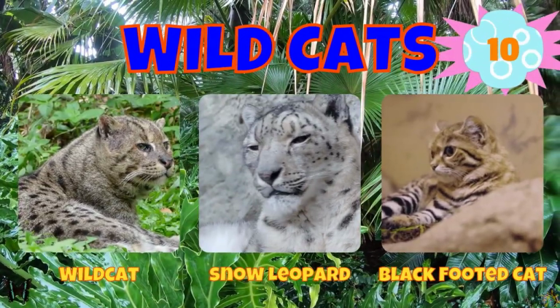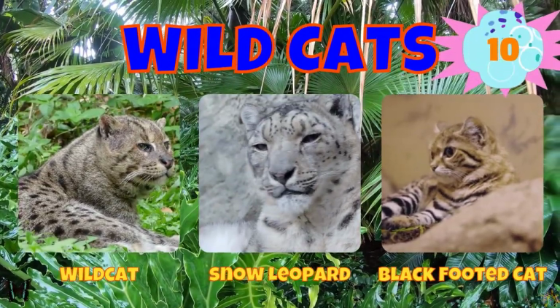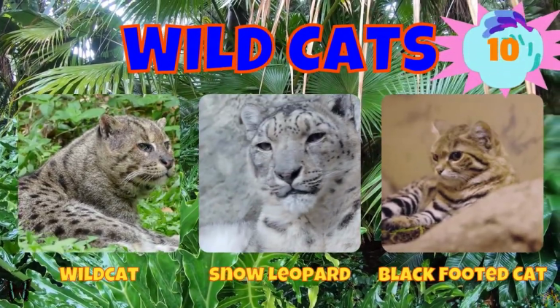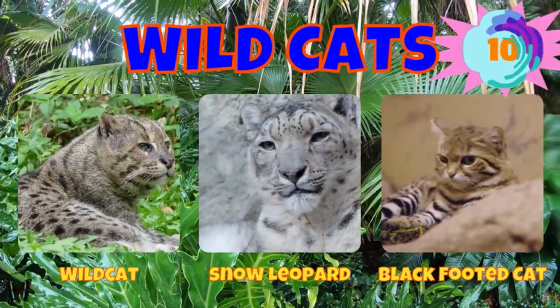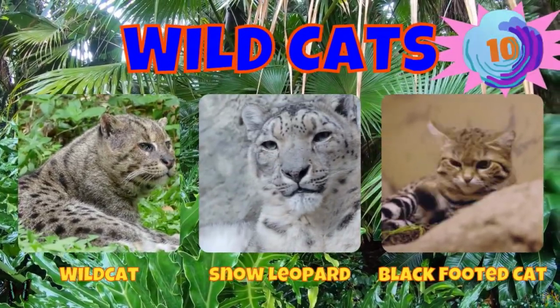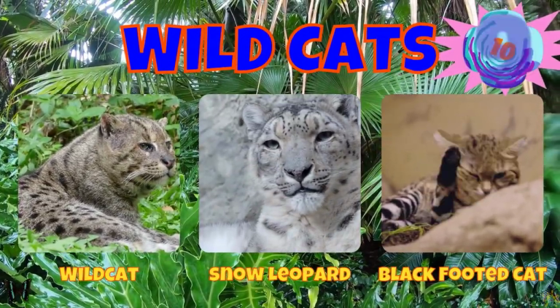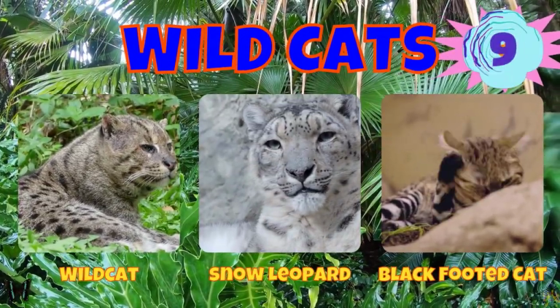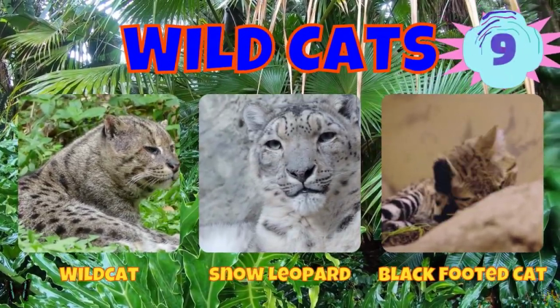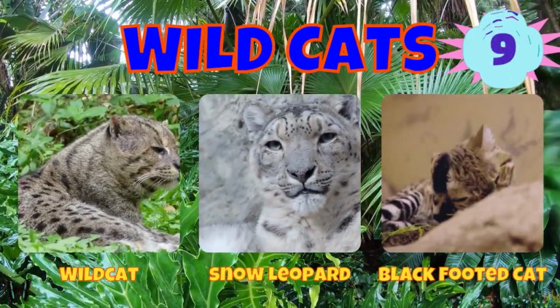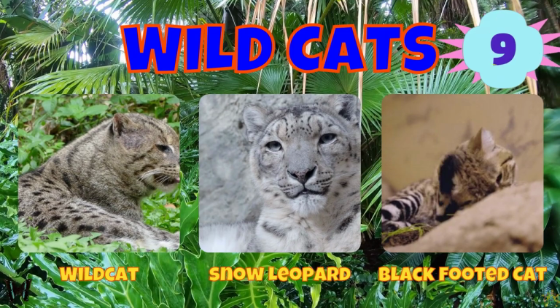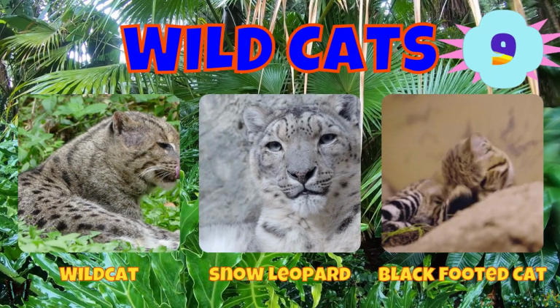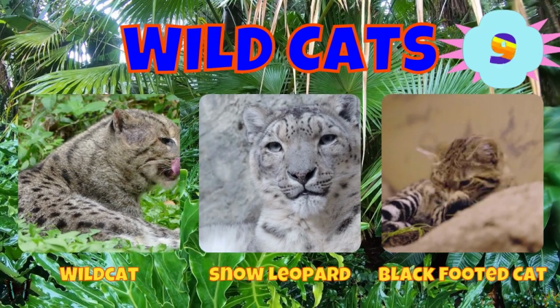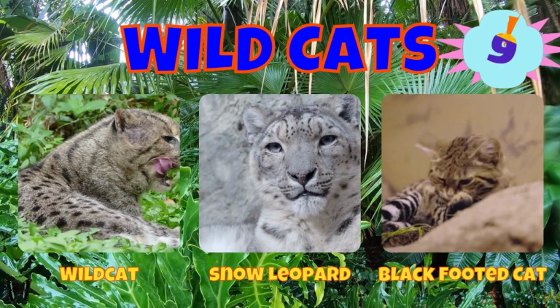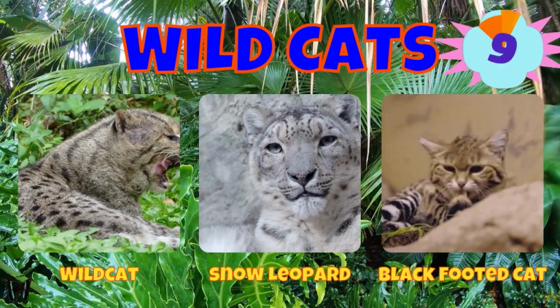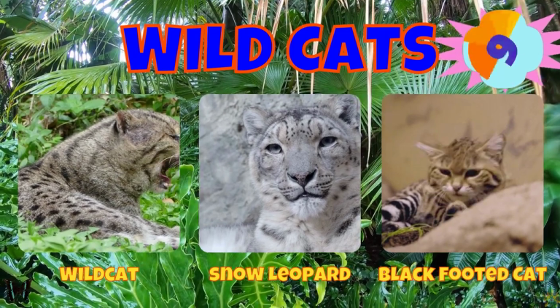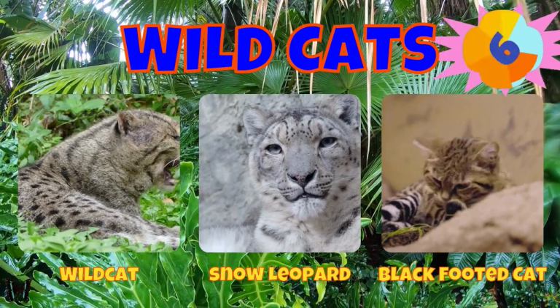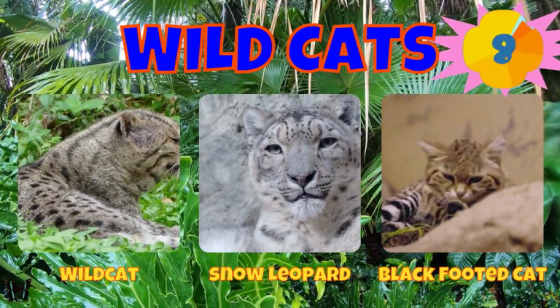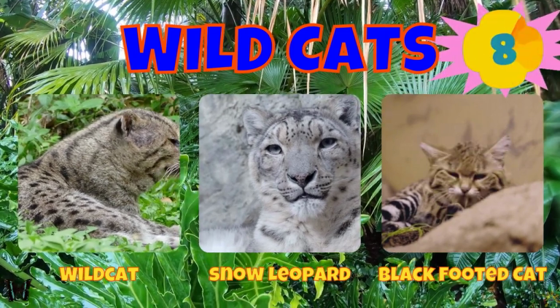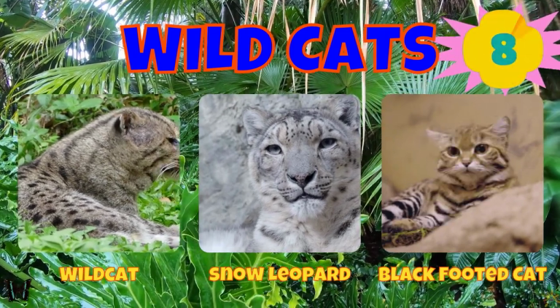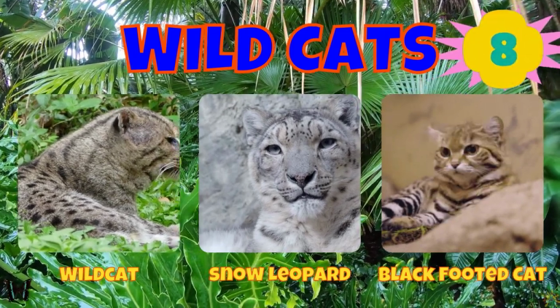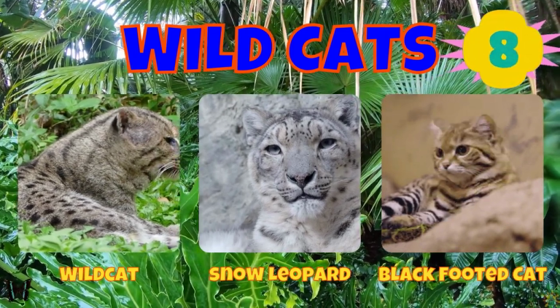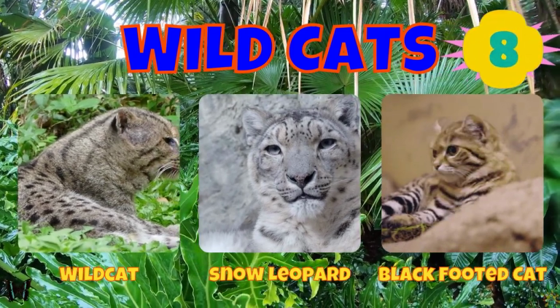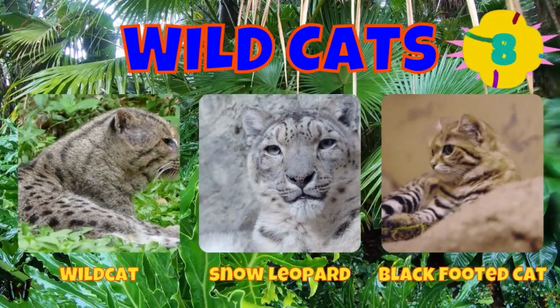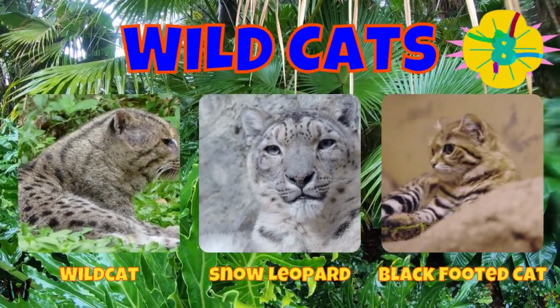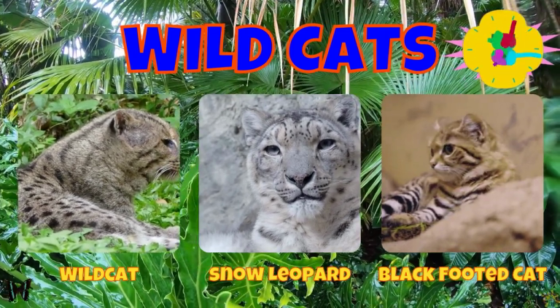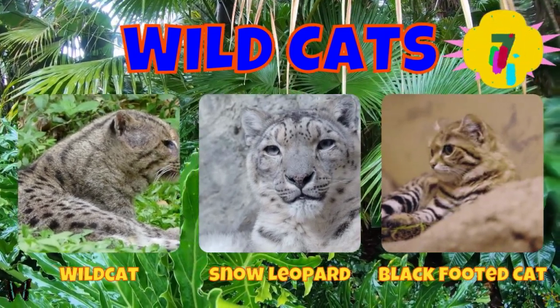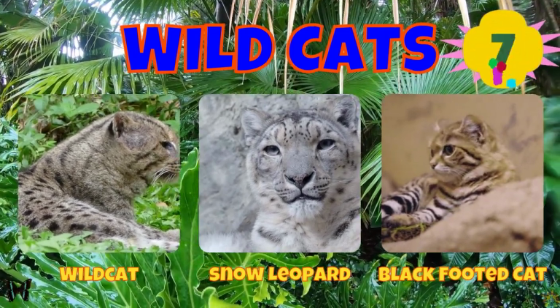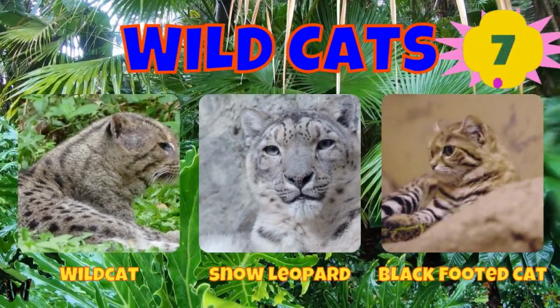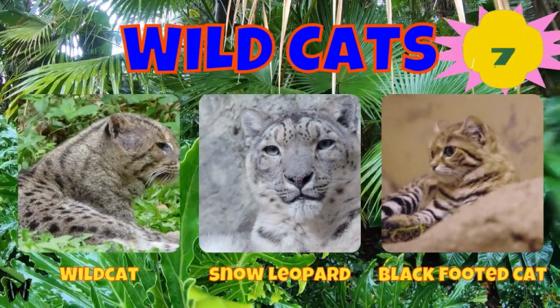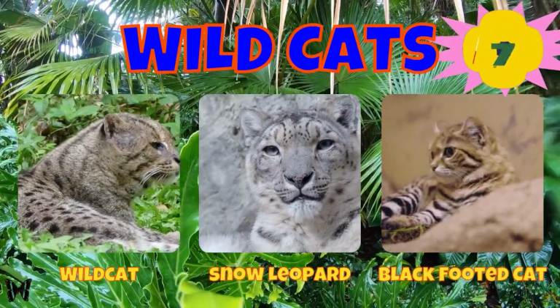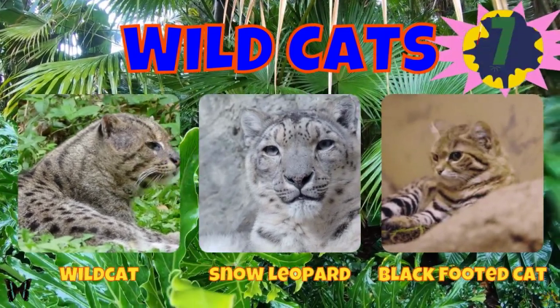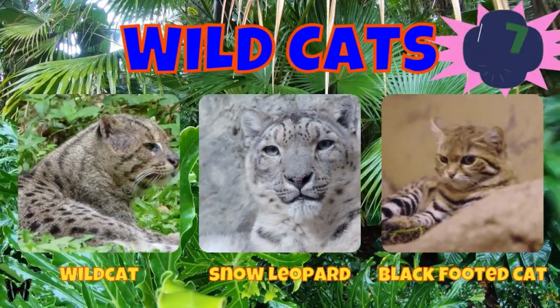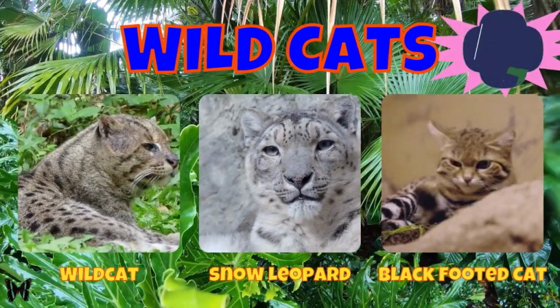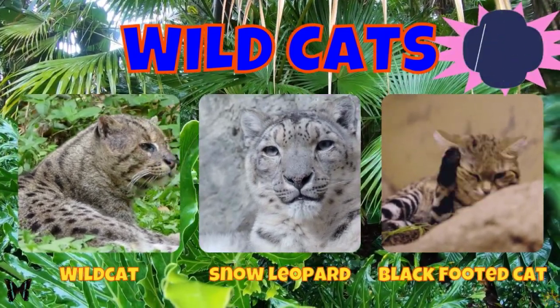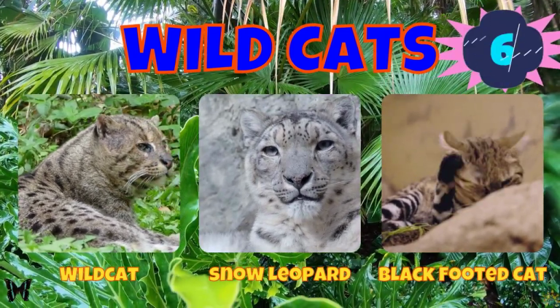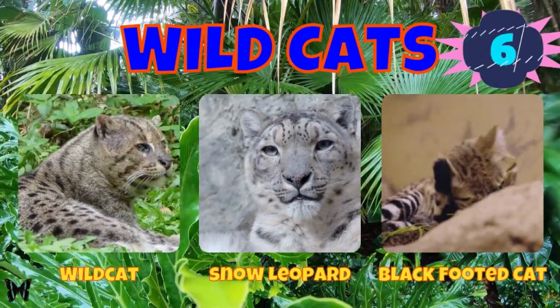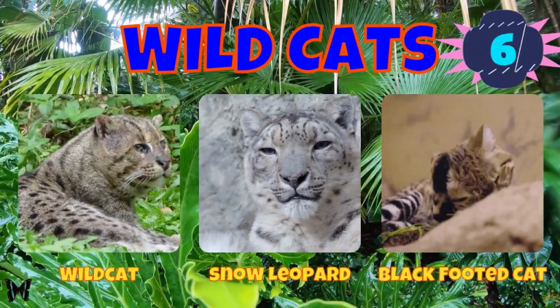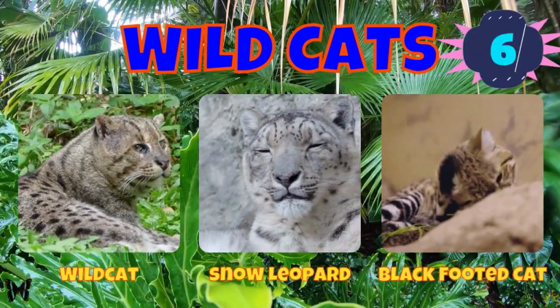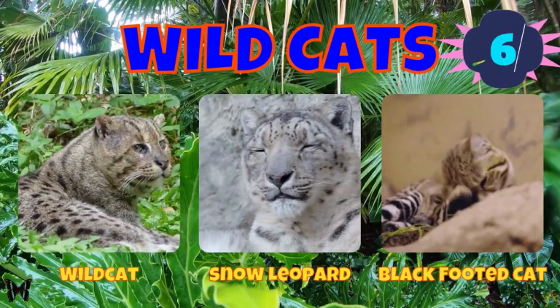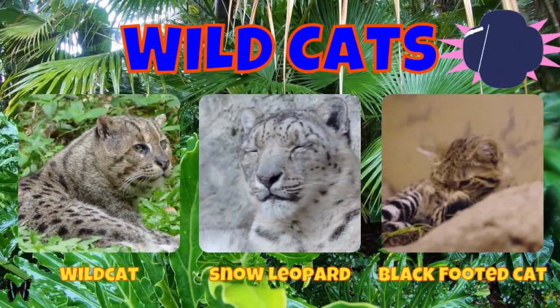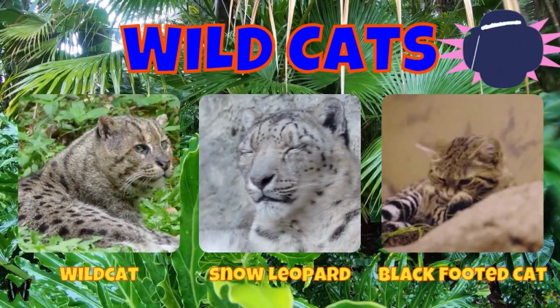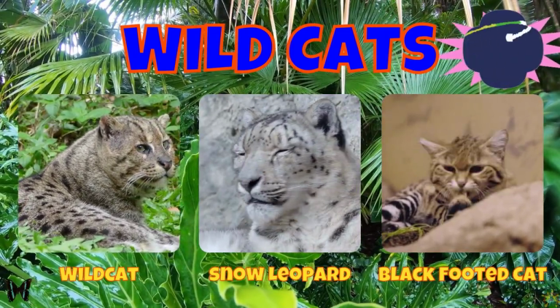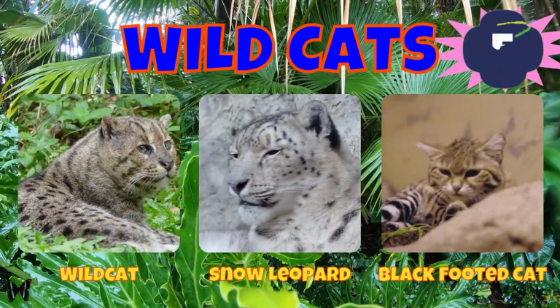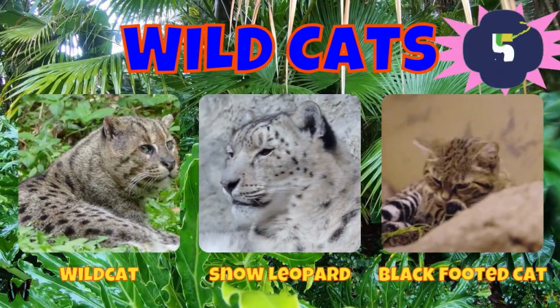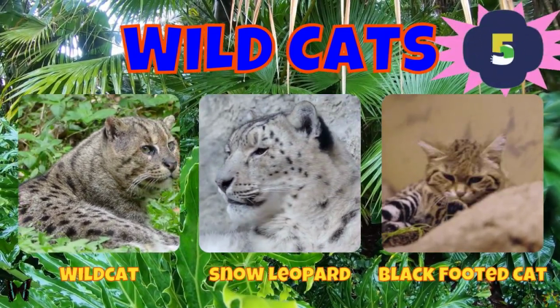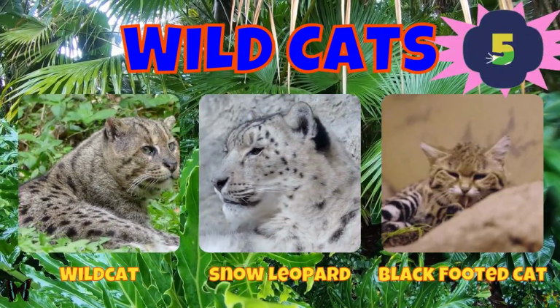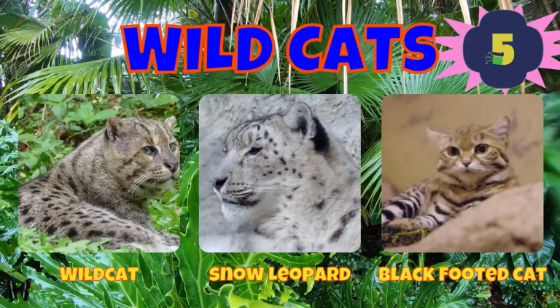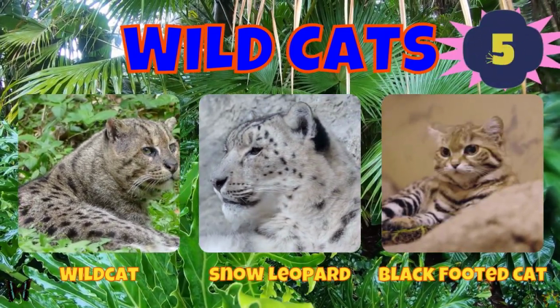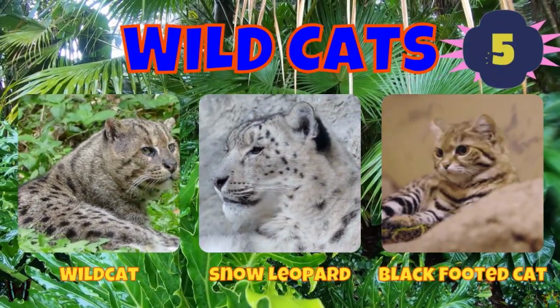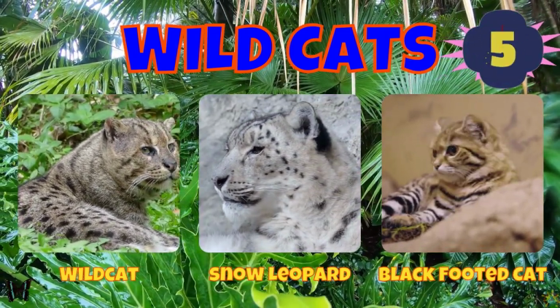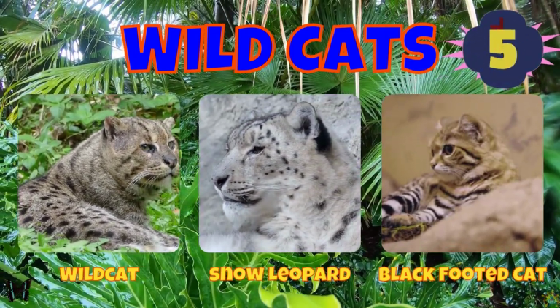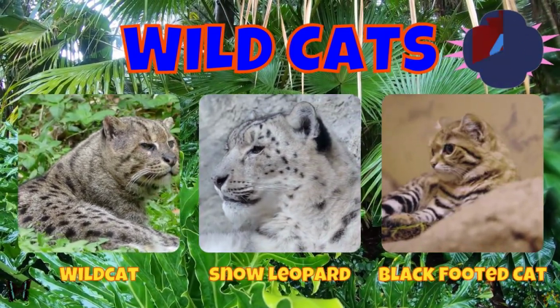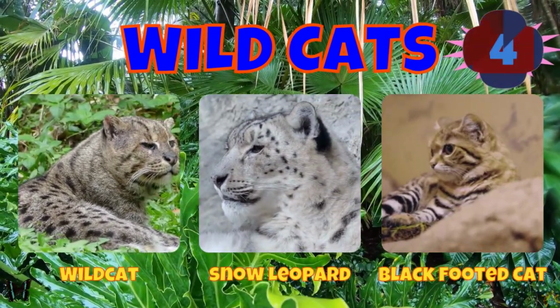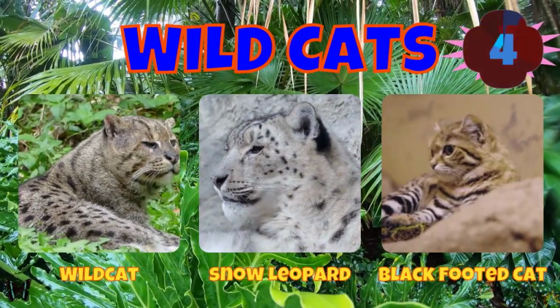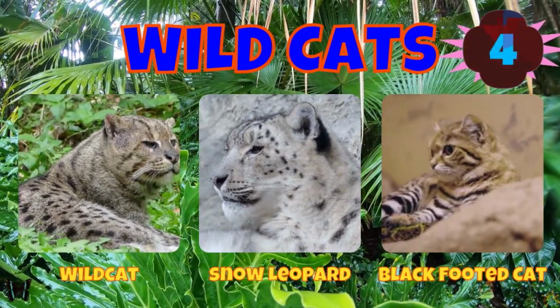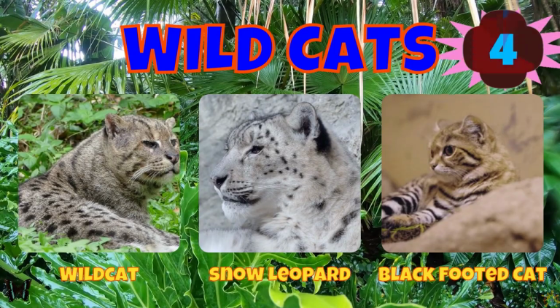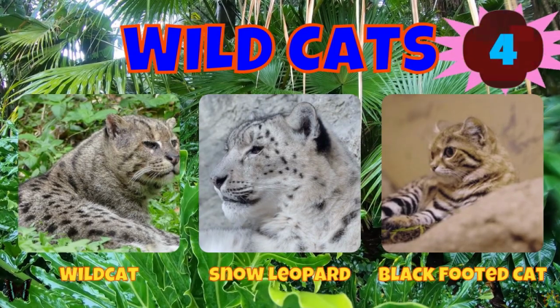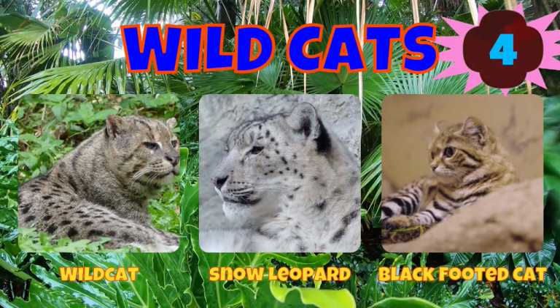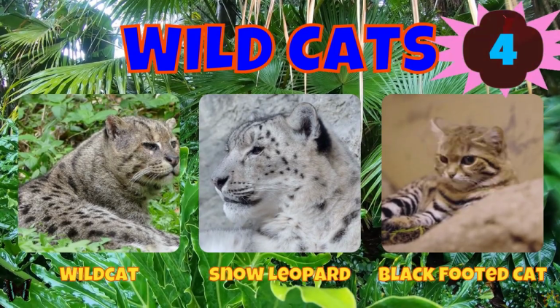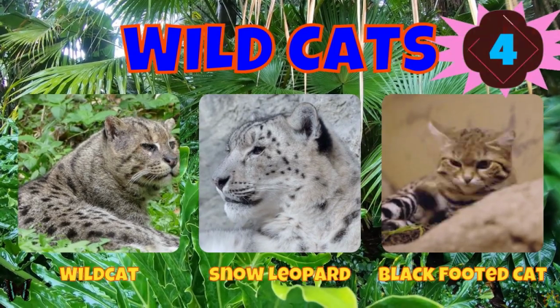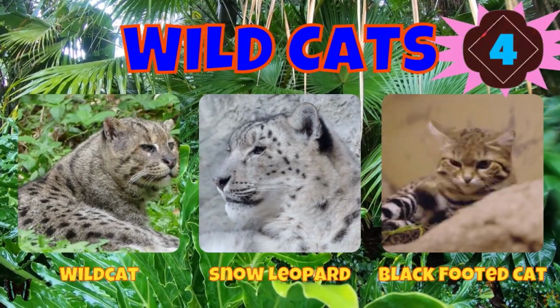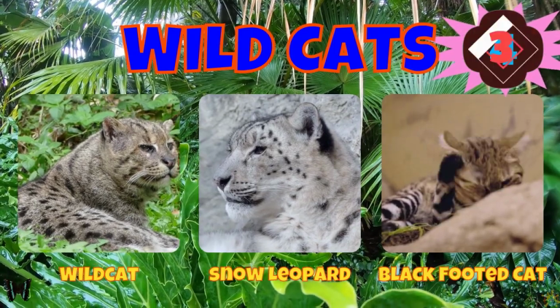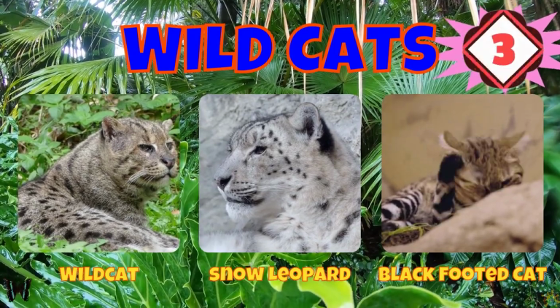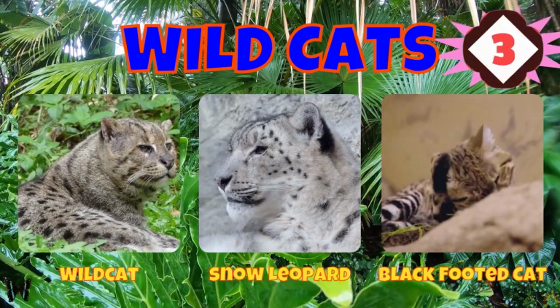Would you choose a wild cat, a snow leopard, or a black-footed cat?